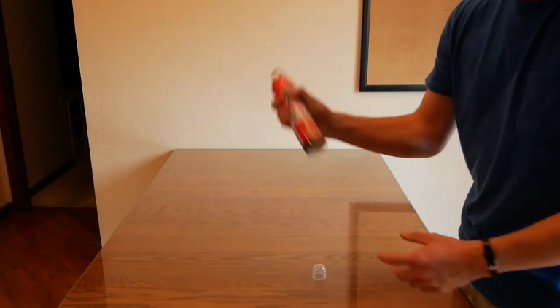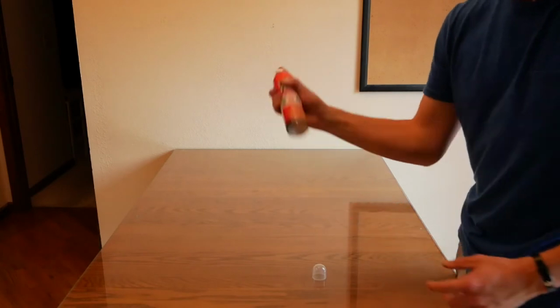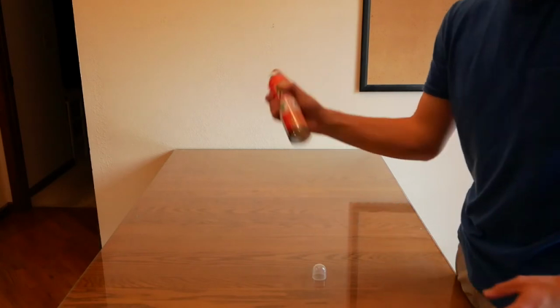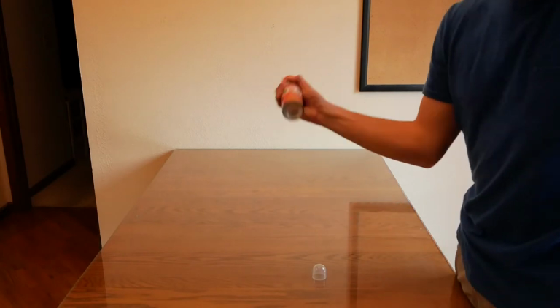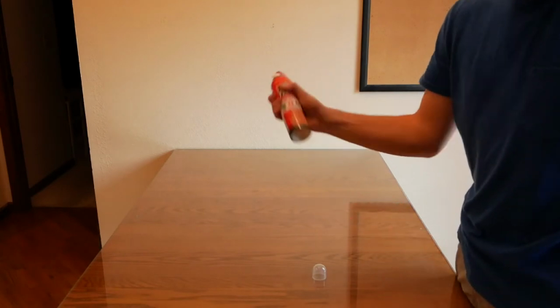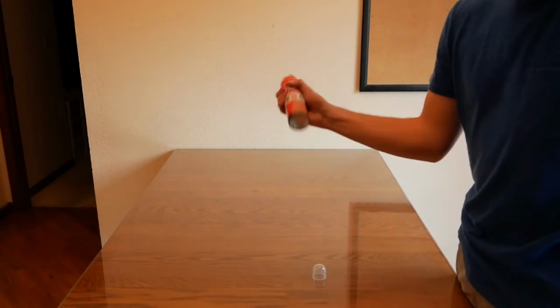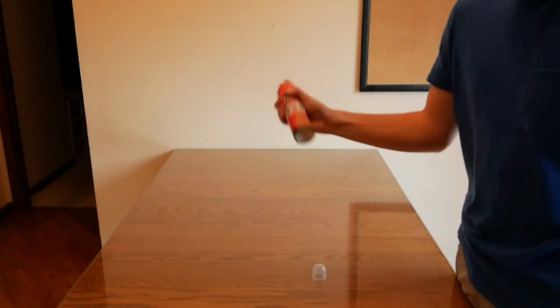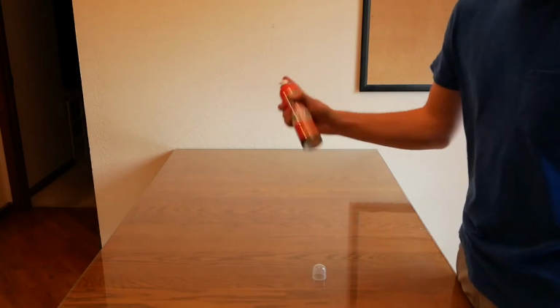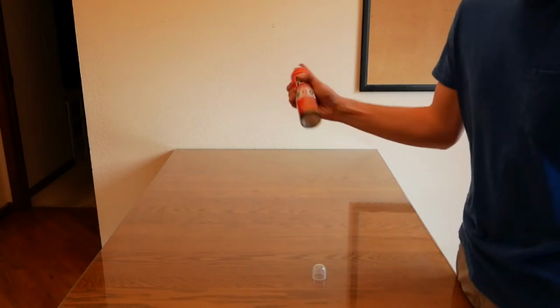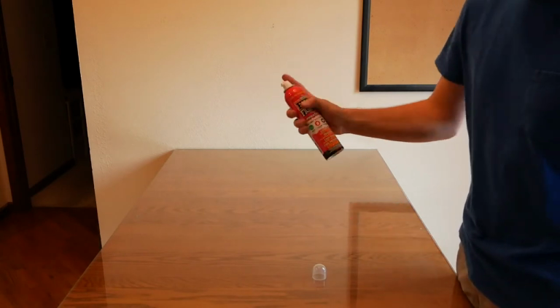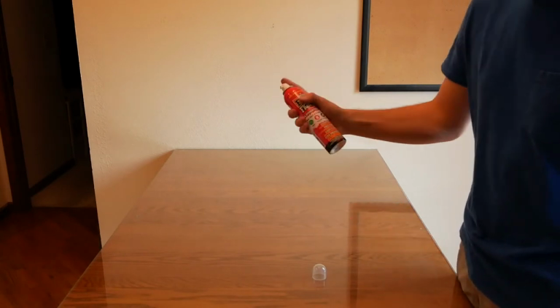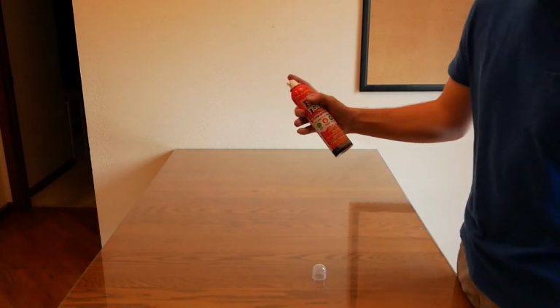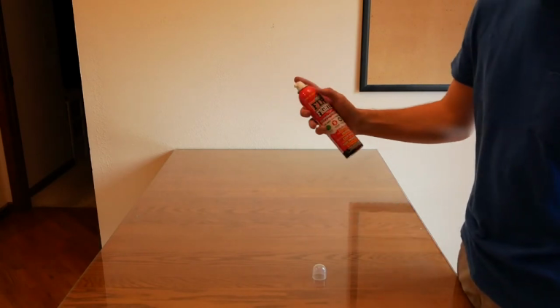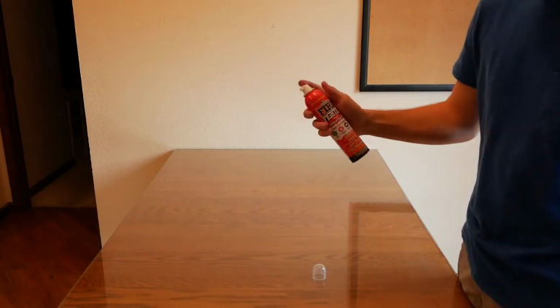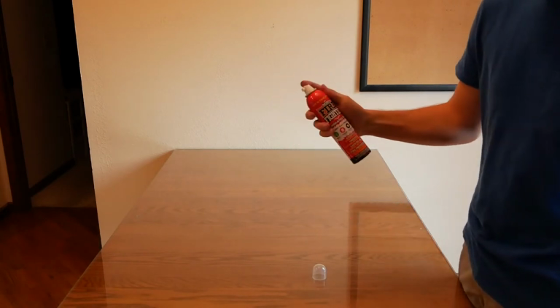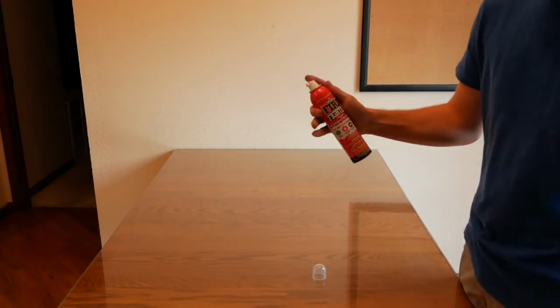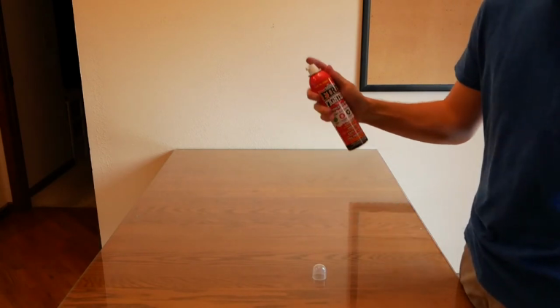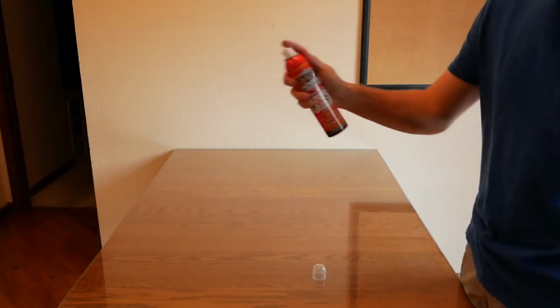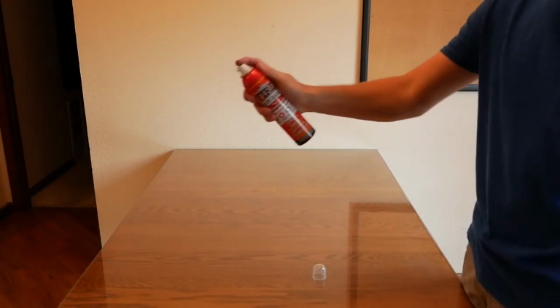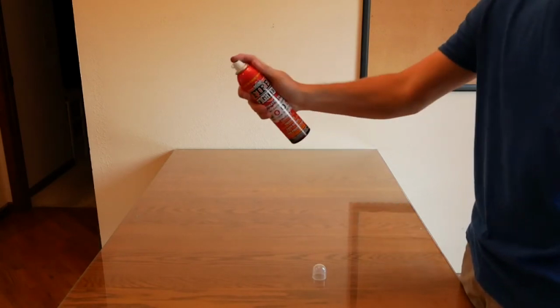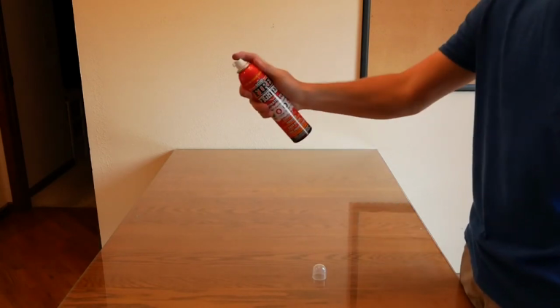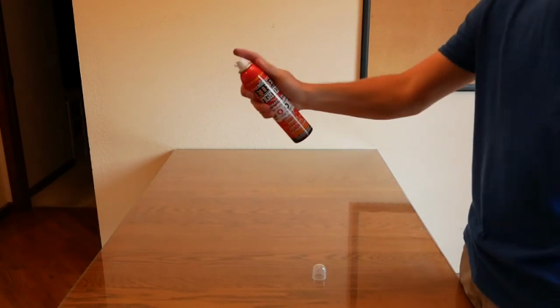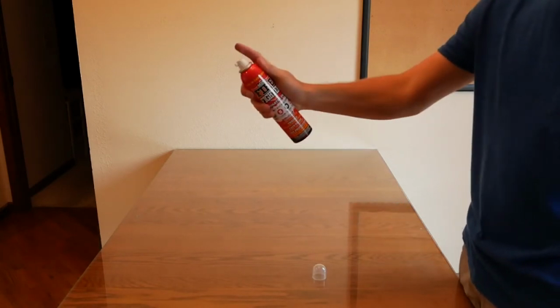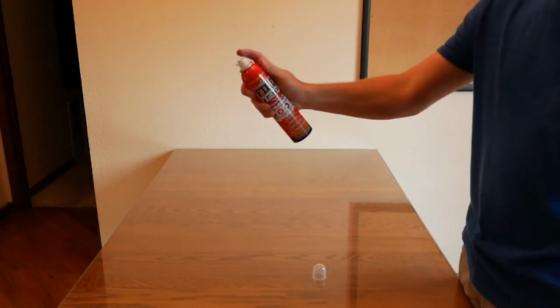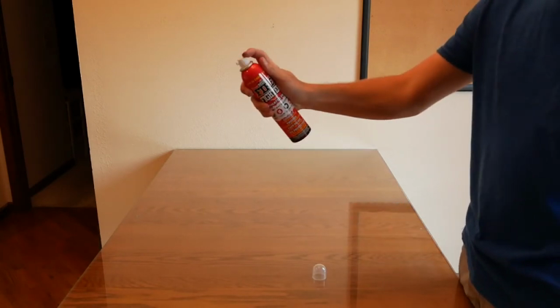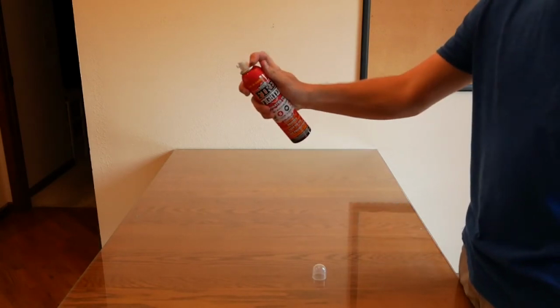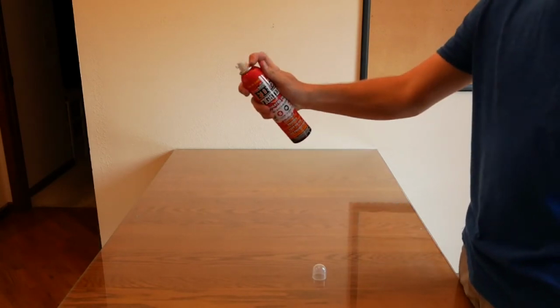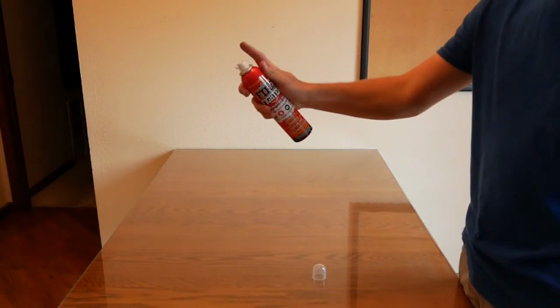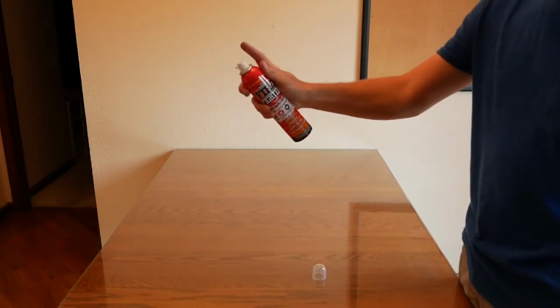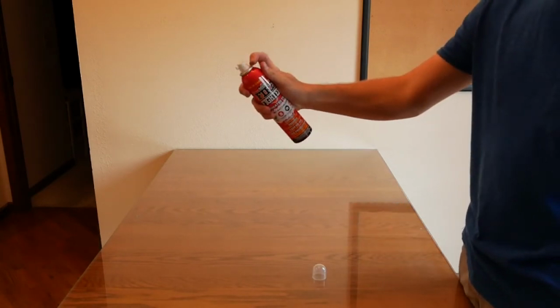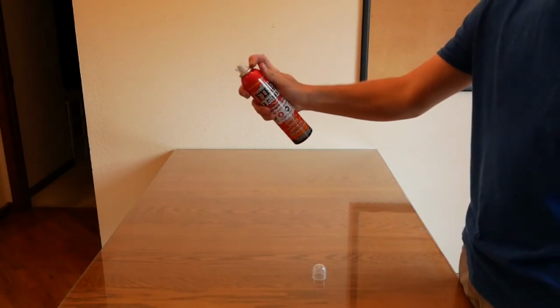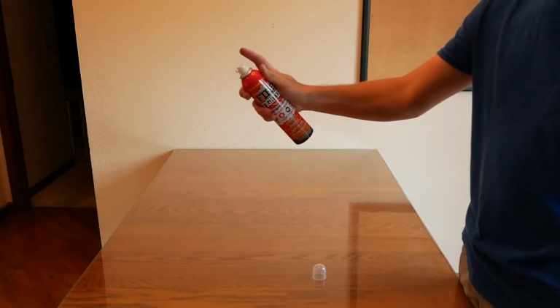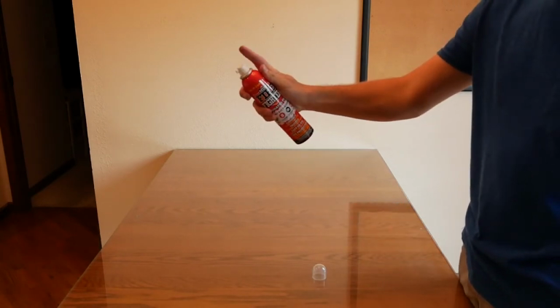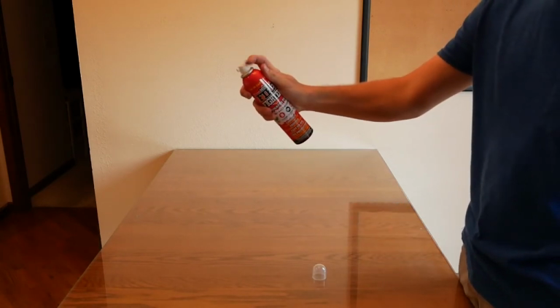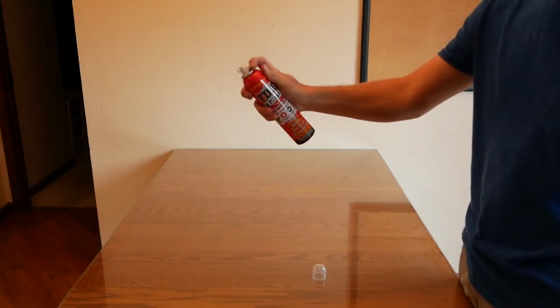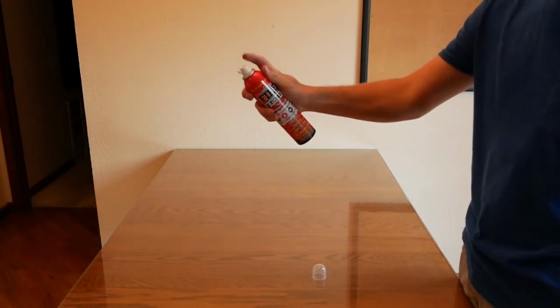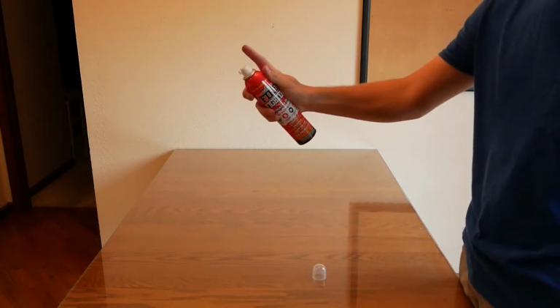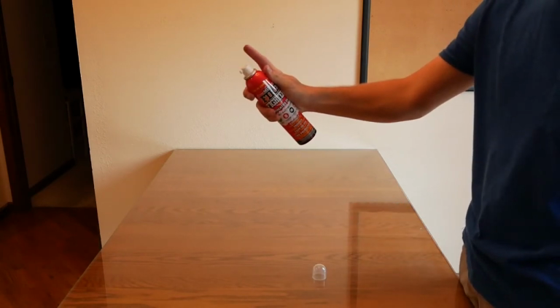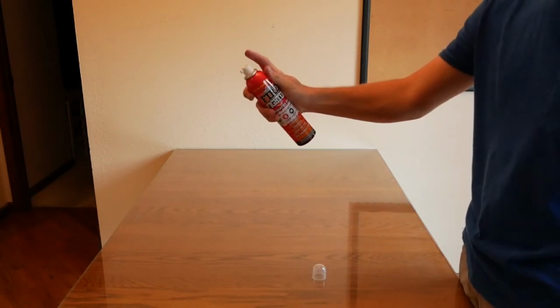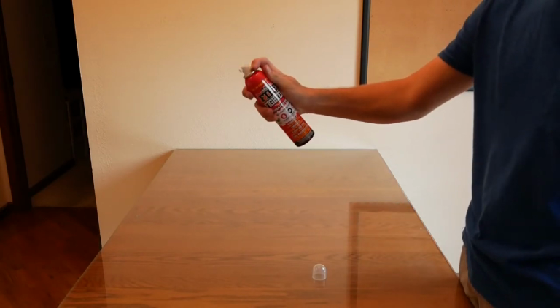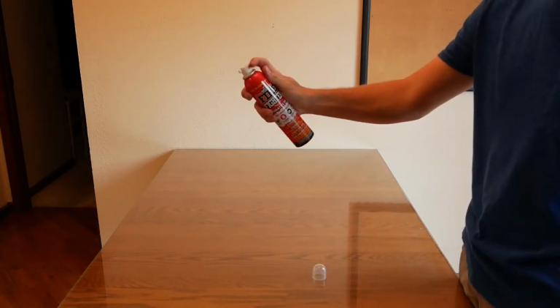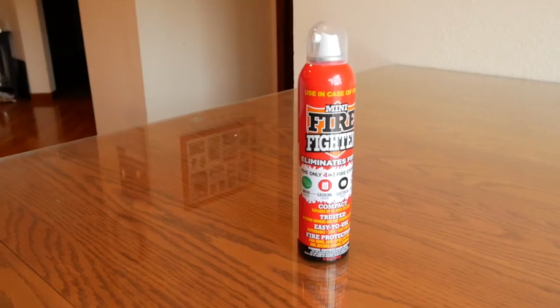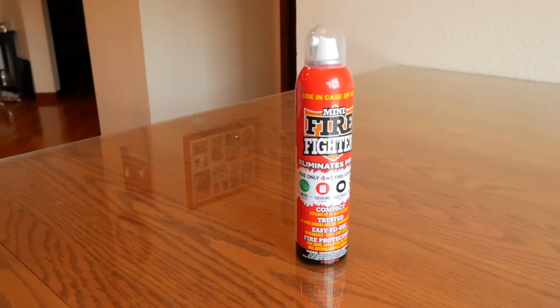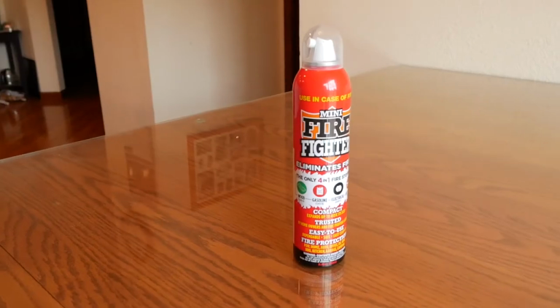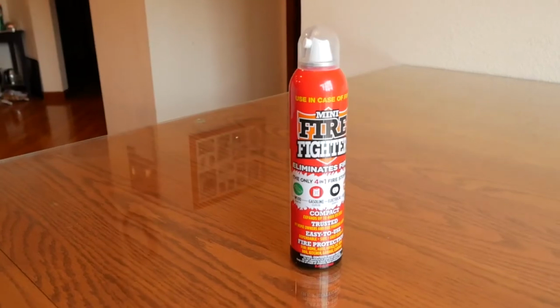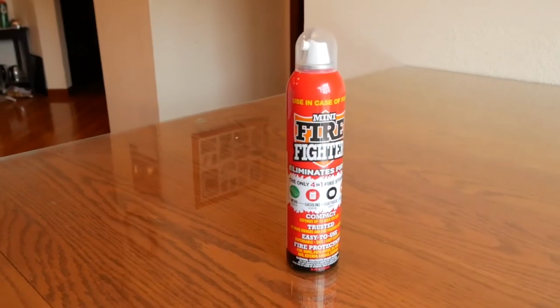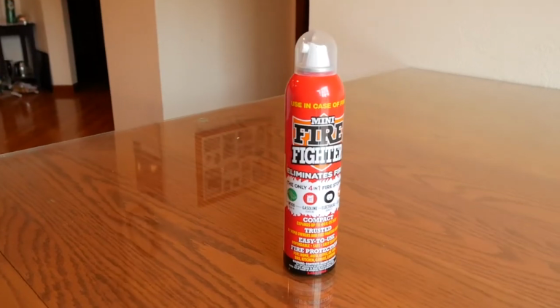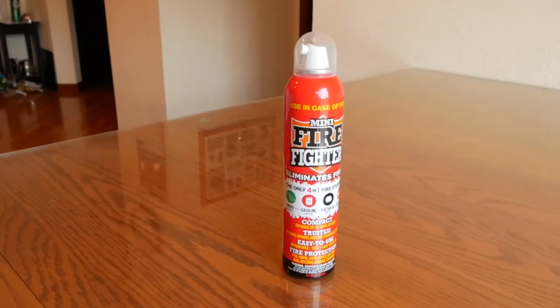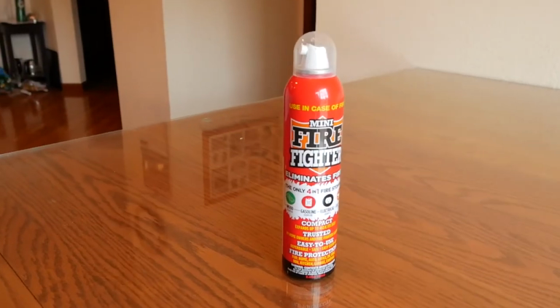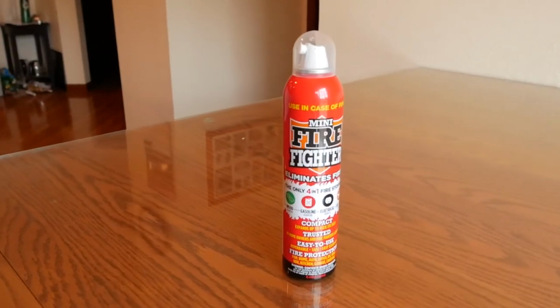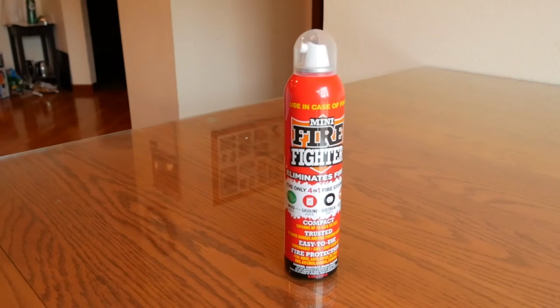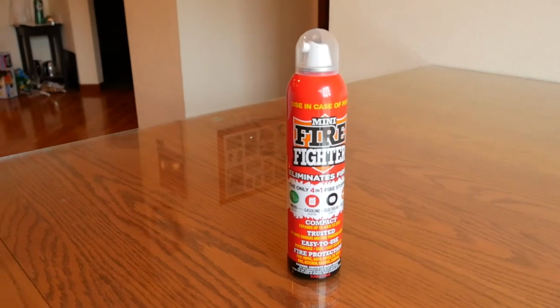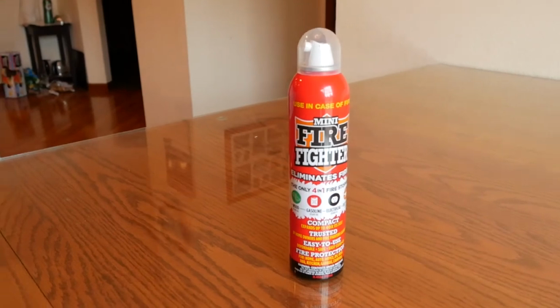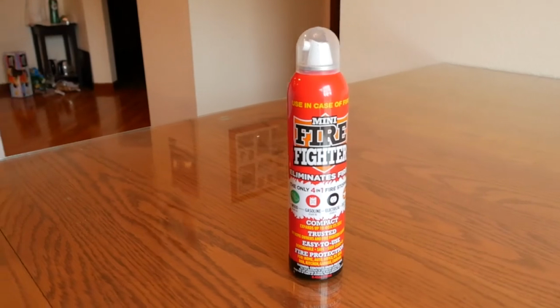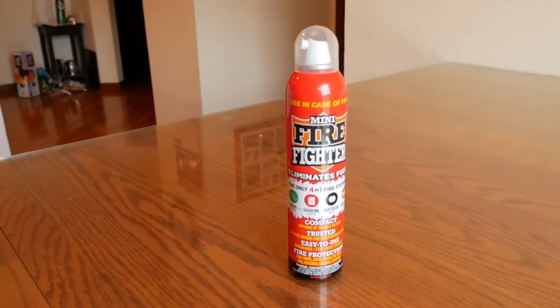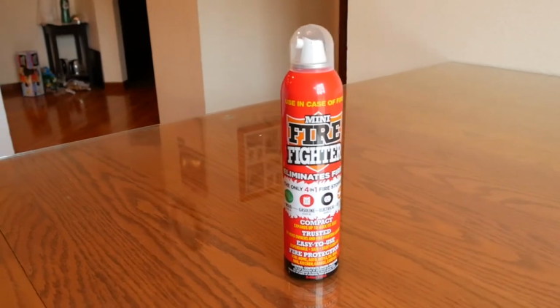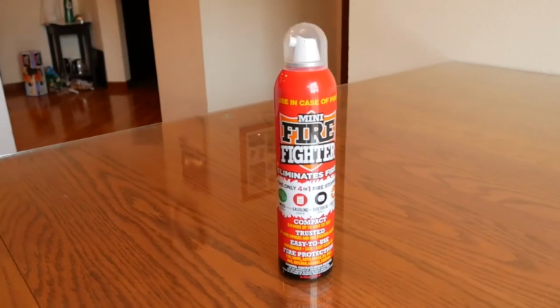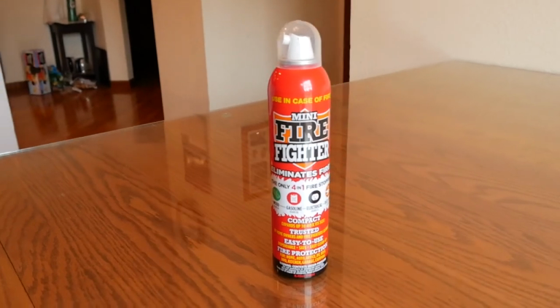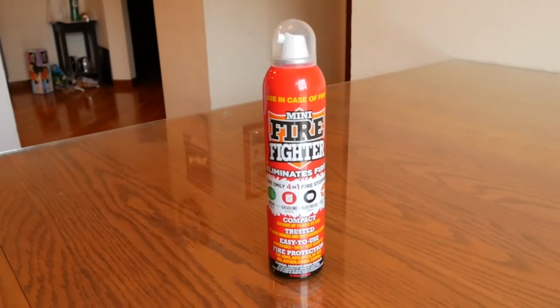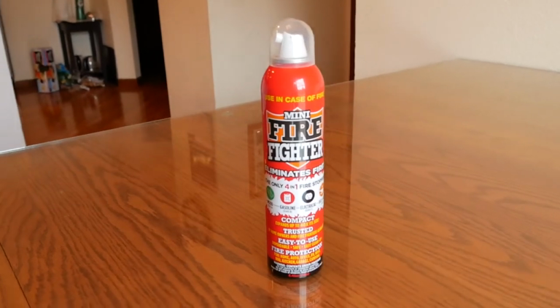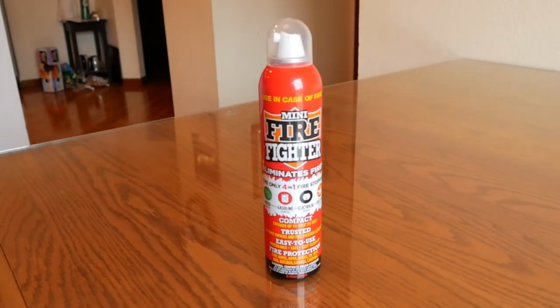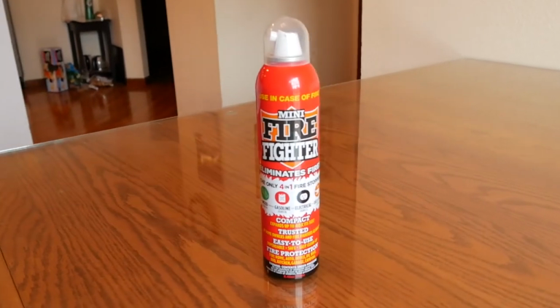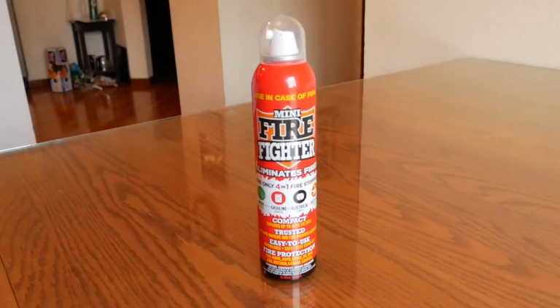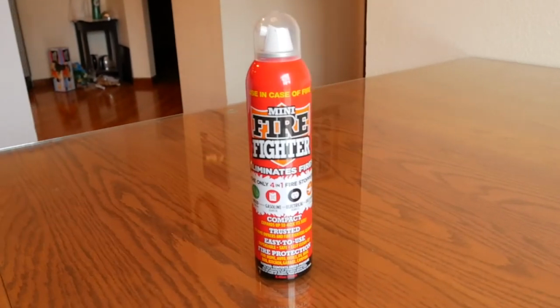Just open, shake, and spray. Check it out today at Dormco.com.